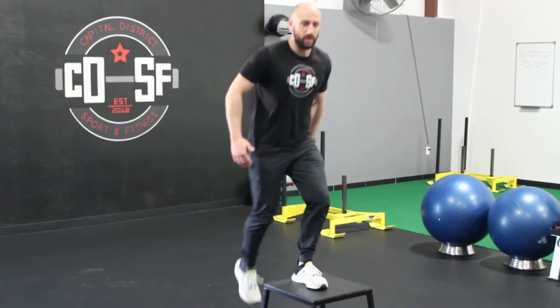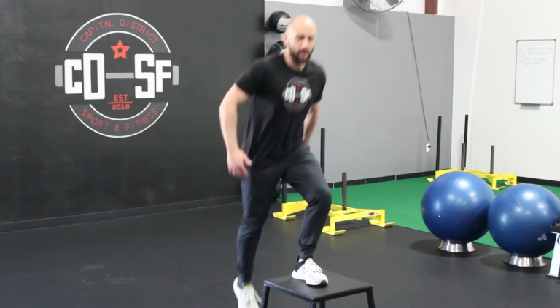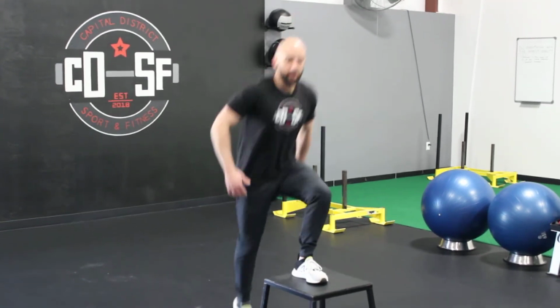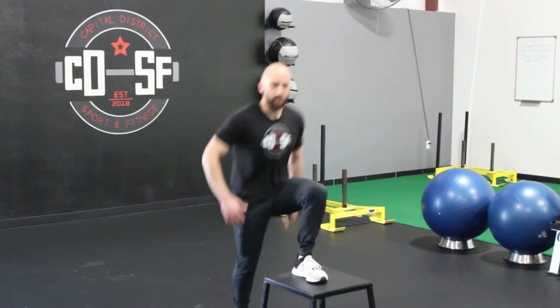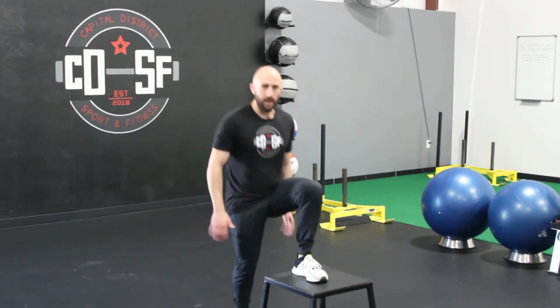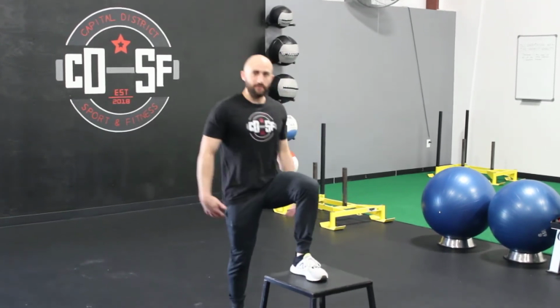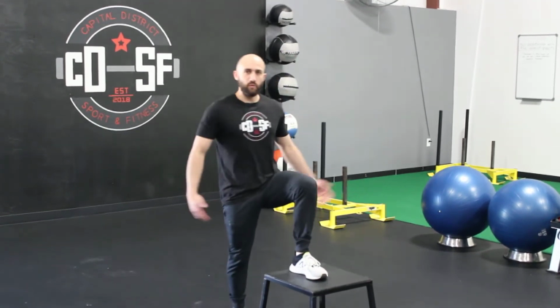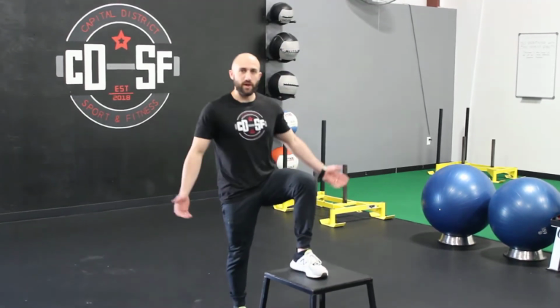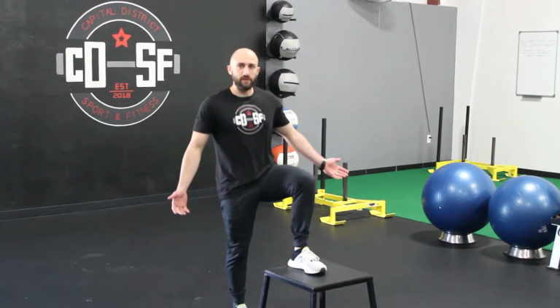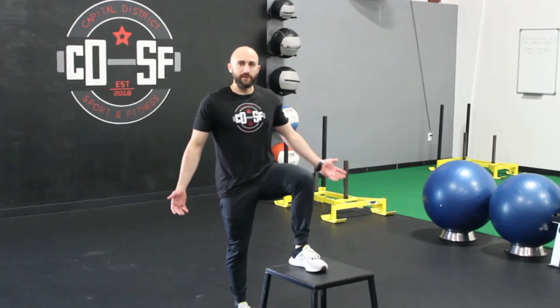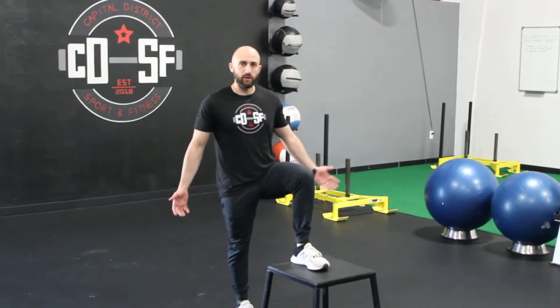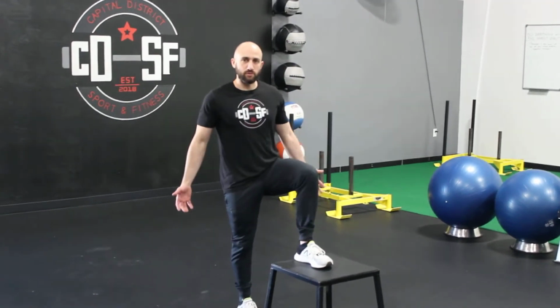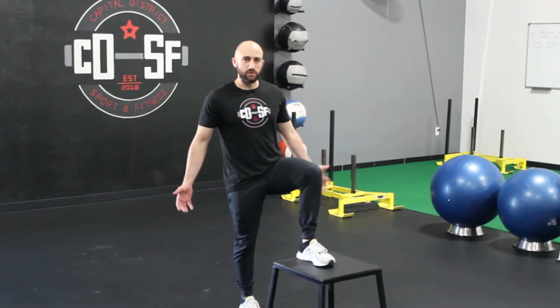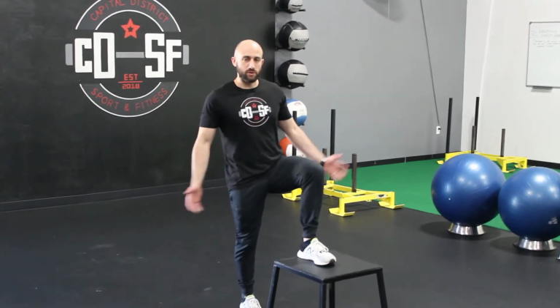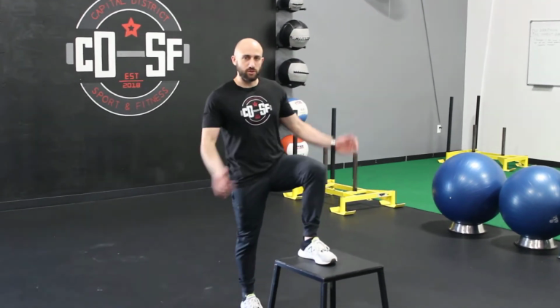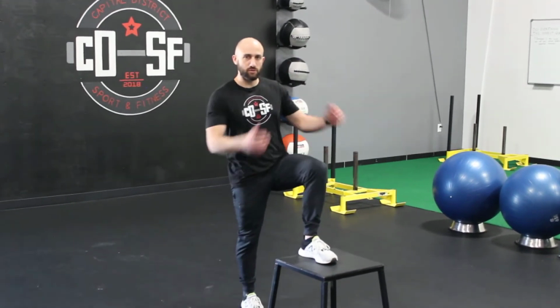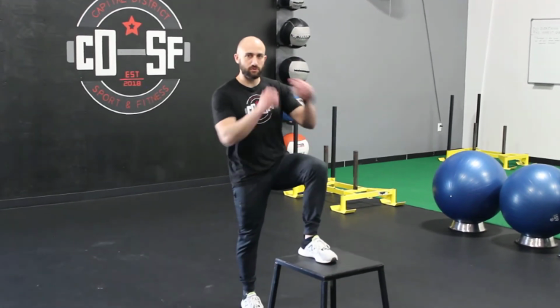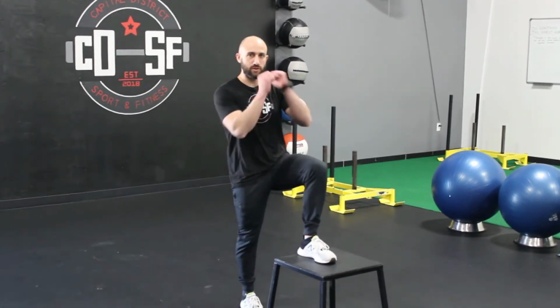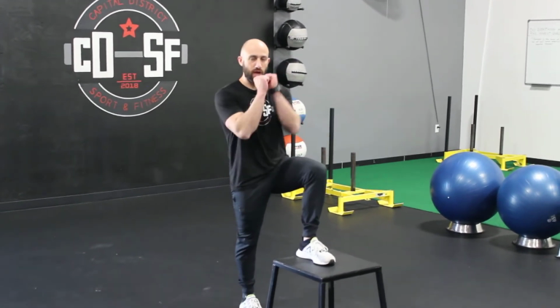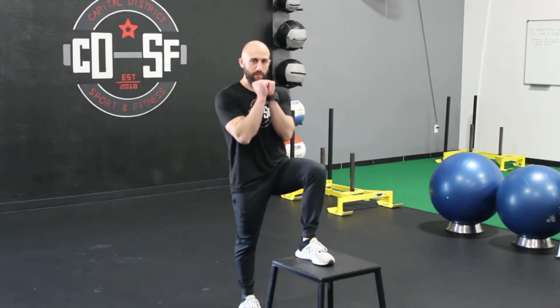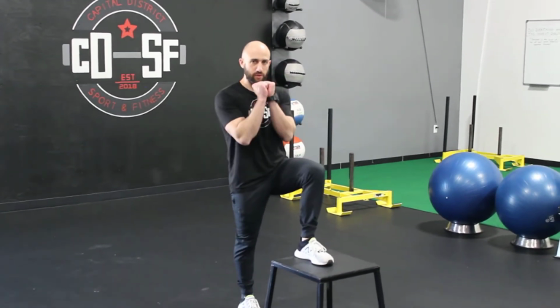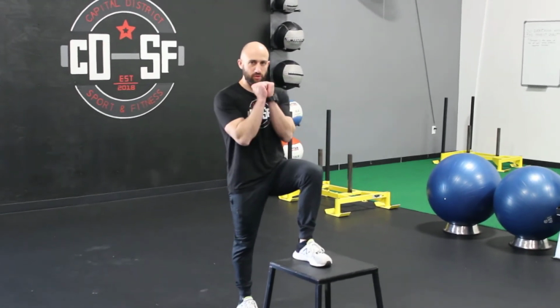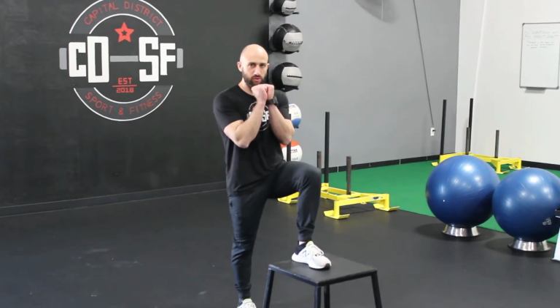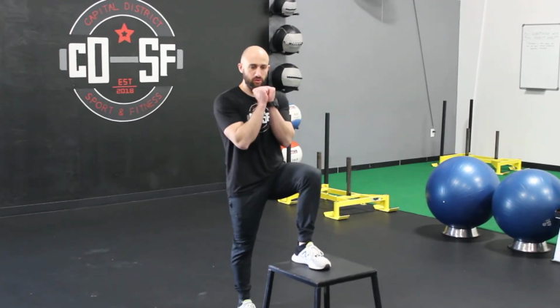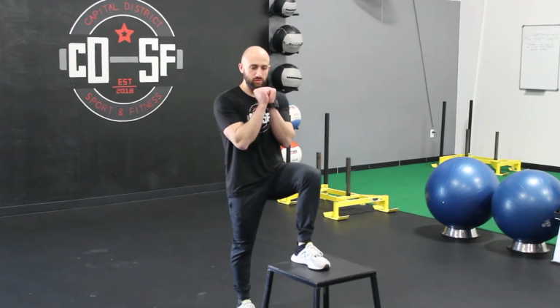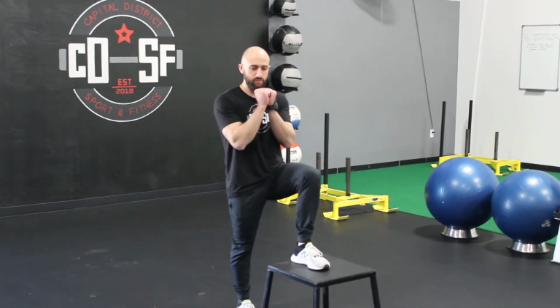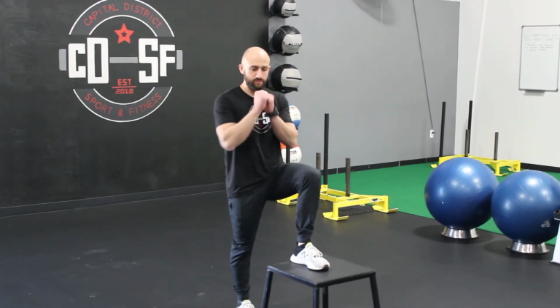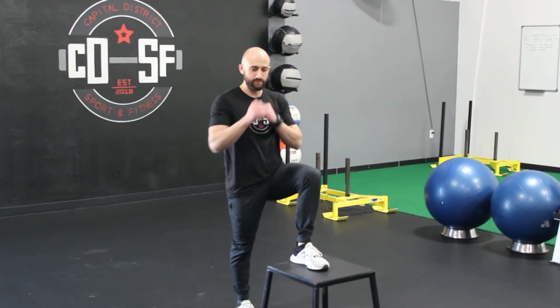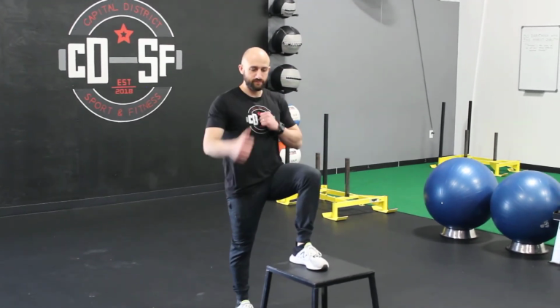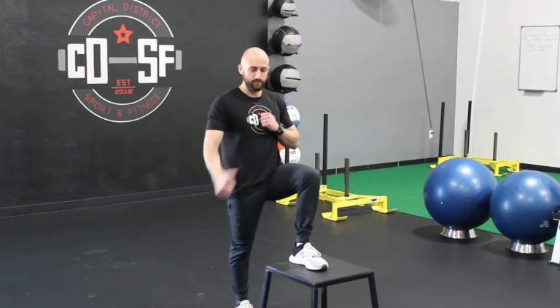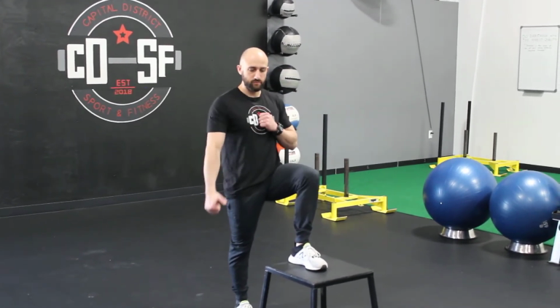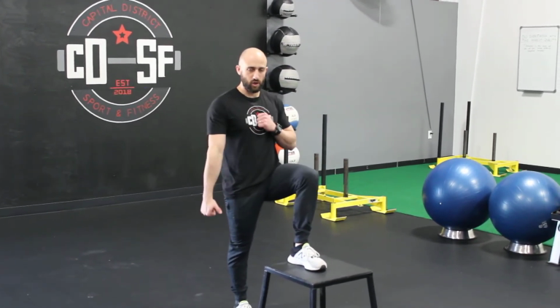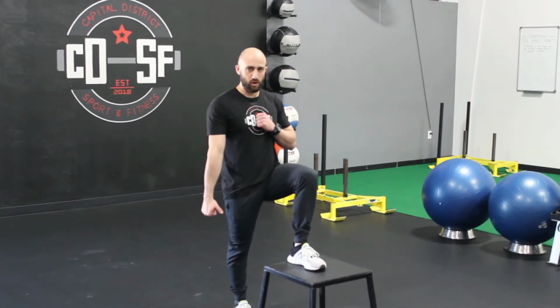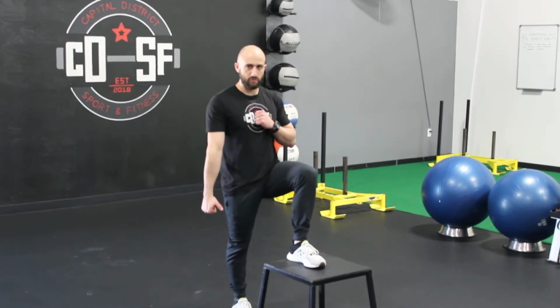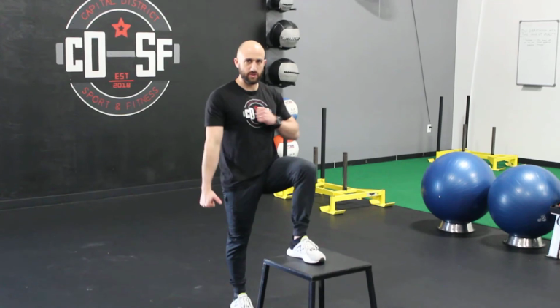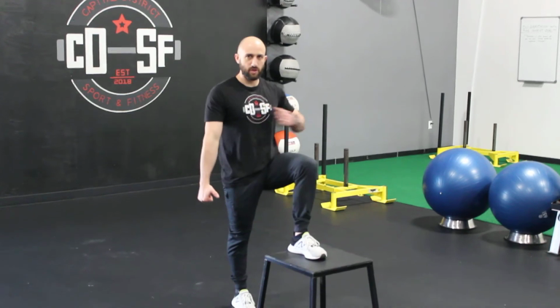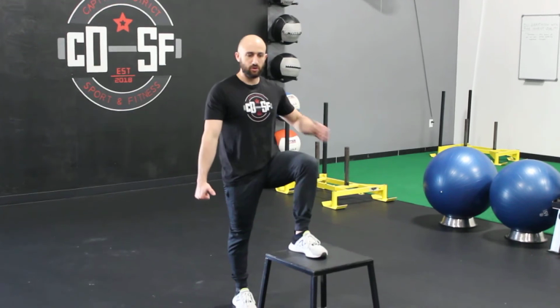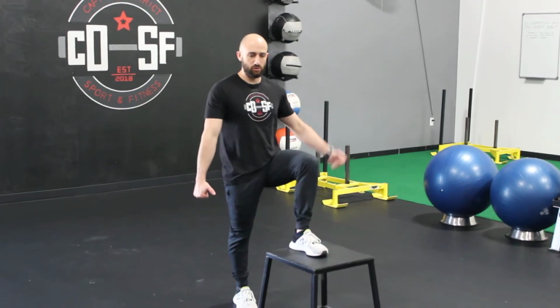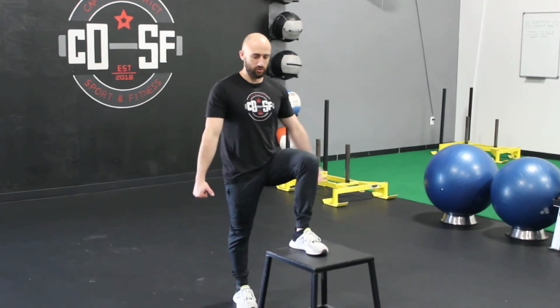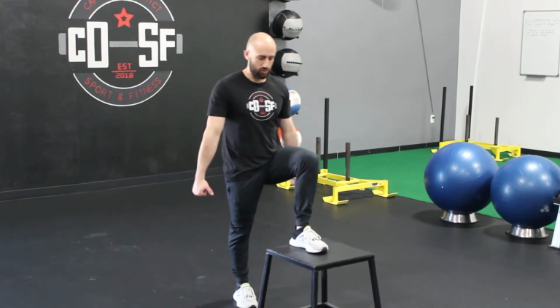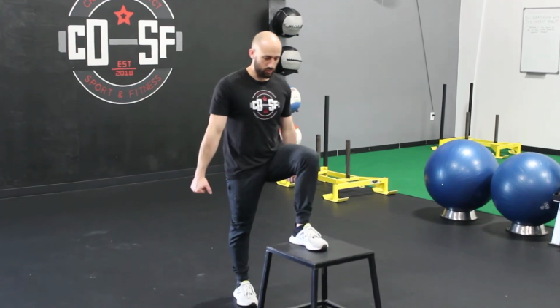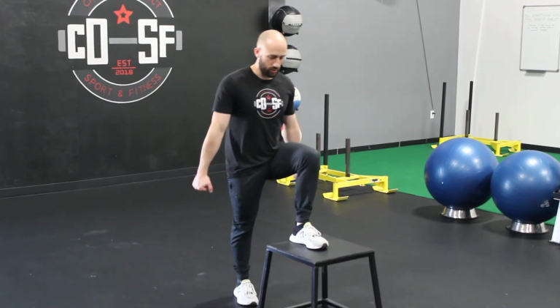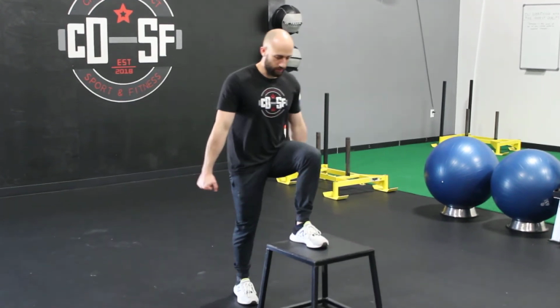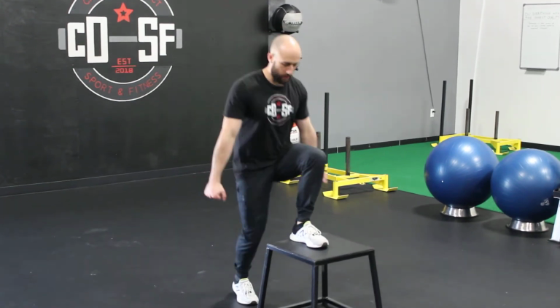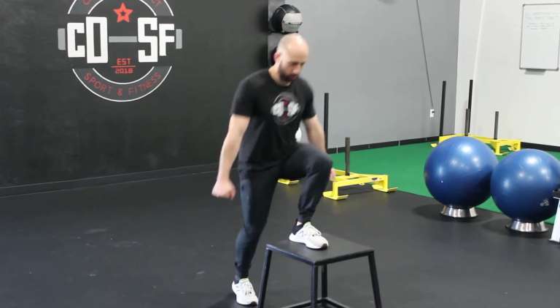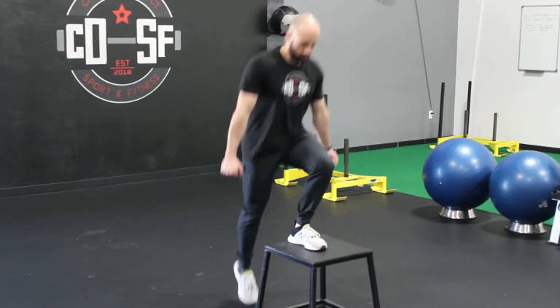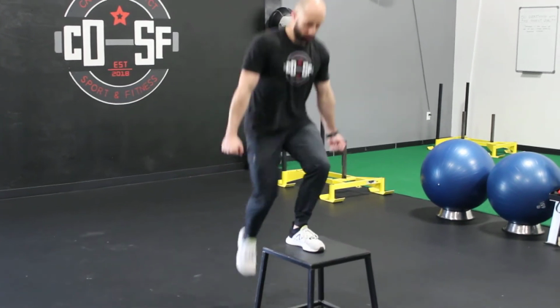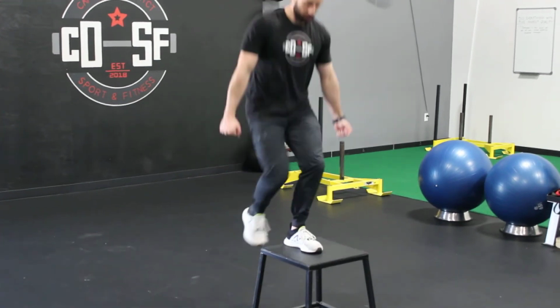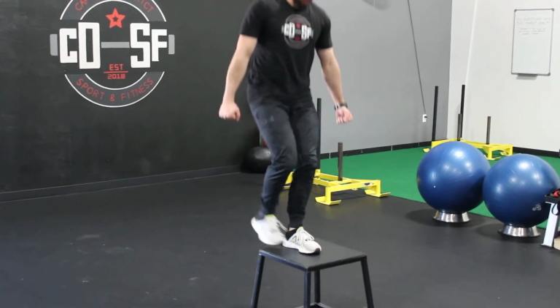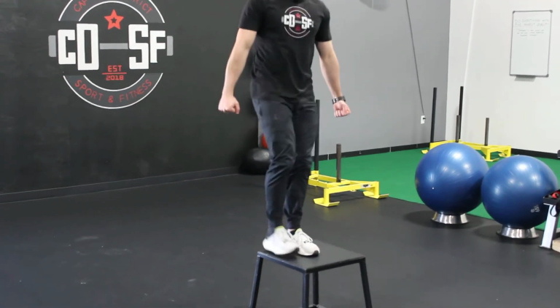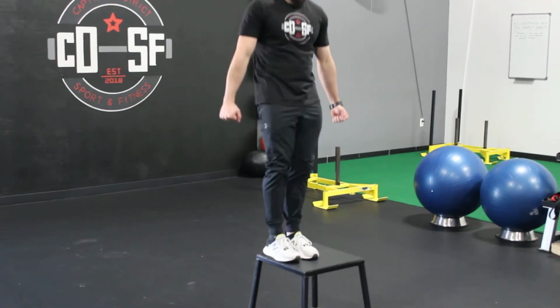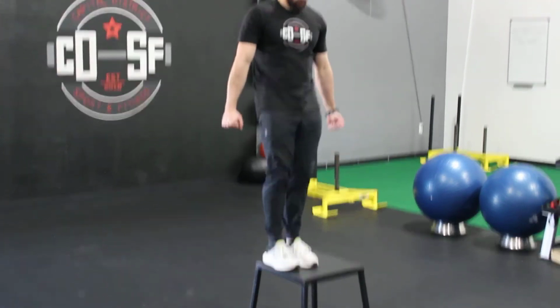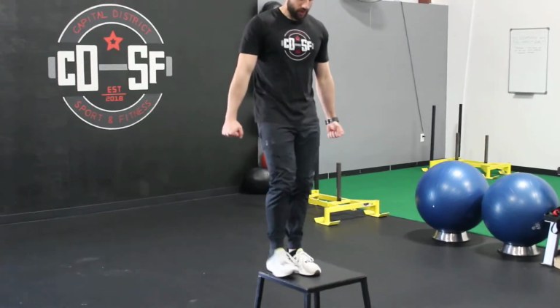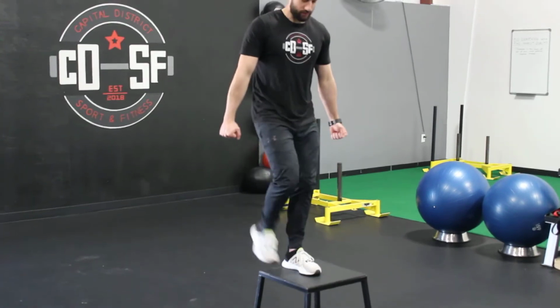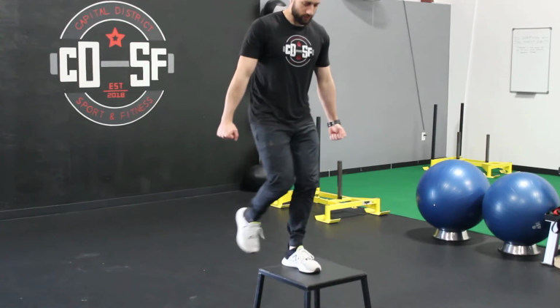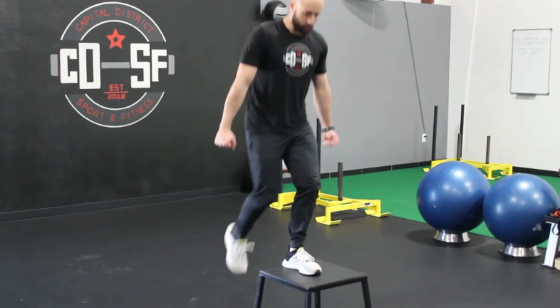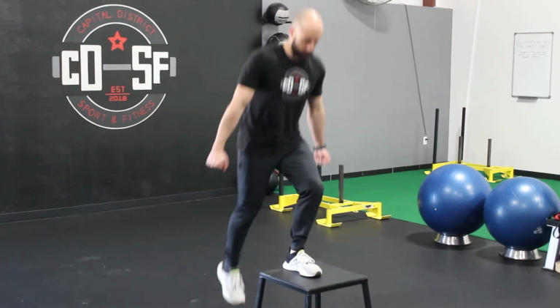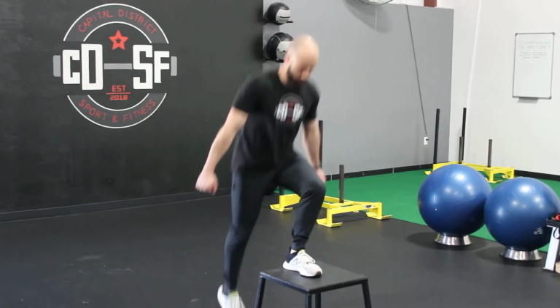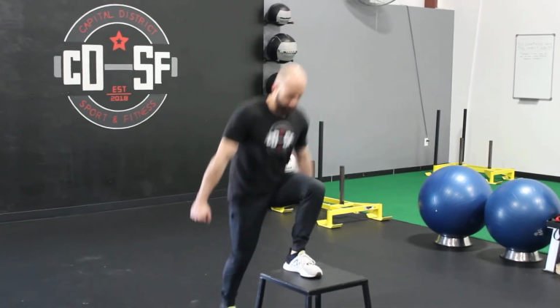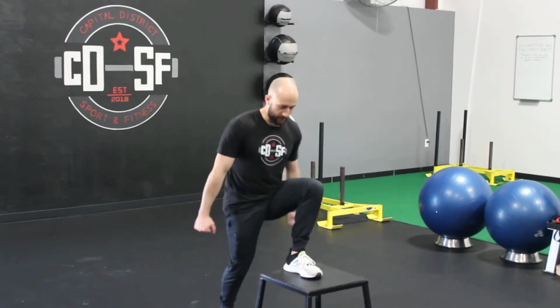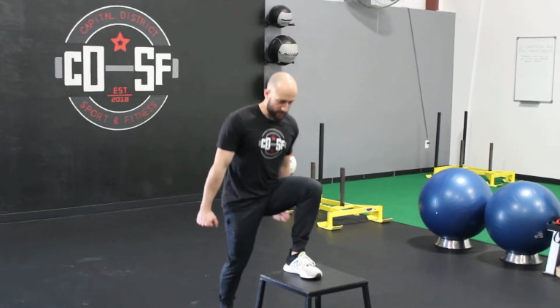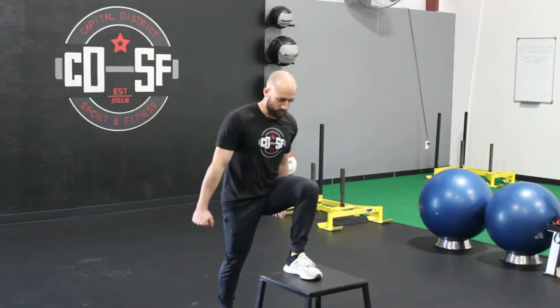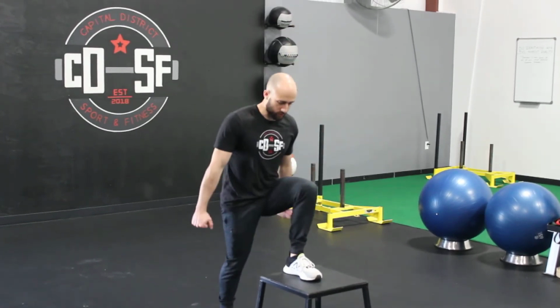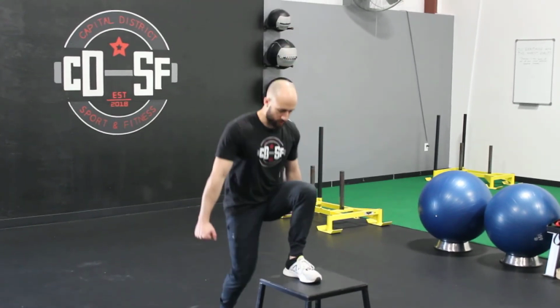If you have weight available to you: goblet hold, offset hold, two dumbbell hold — whatever you feel best with.